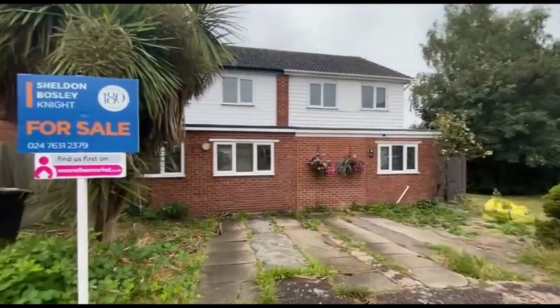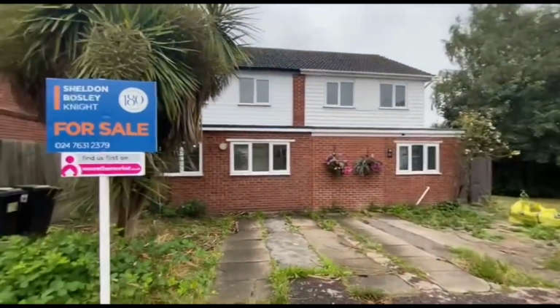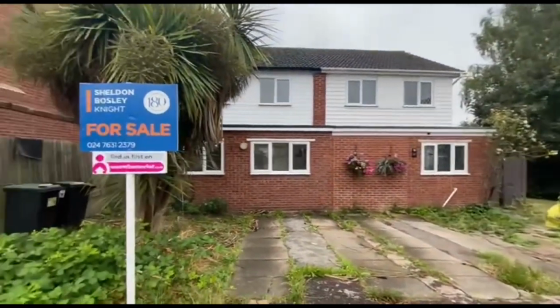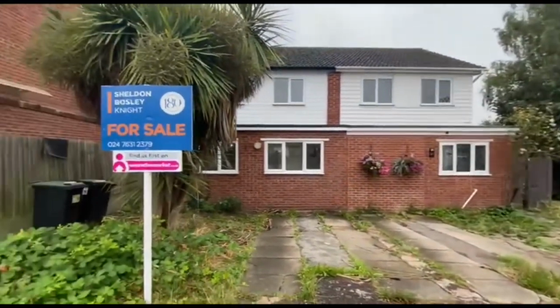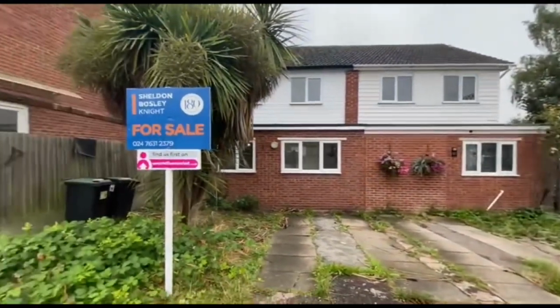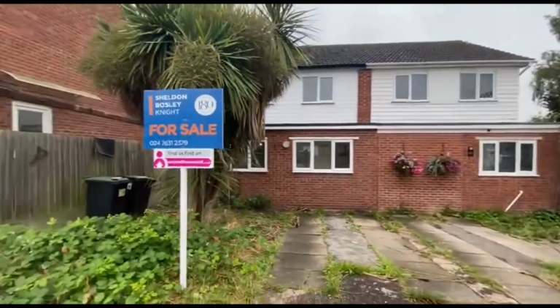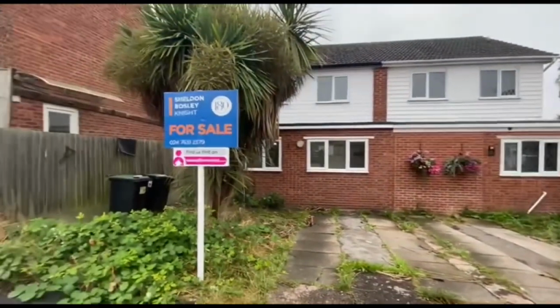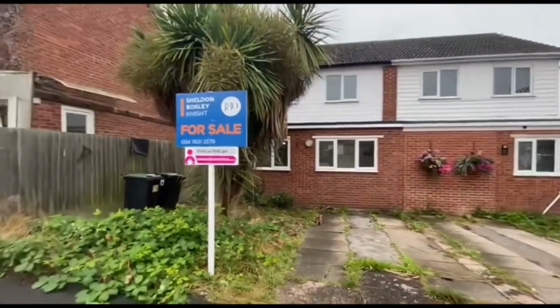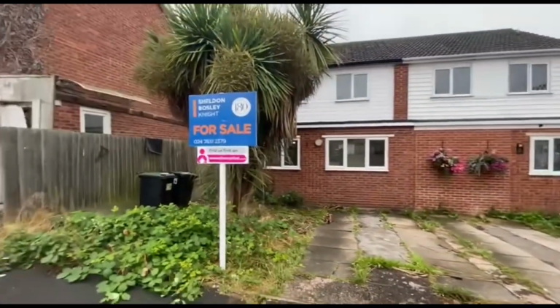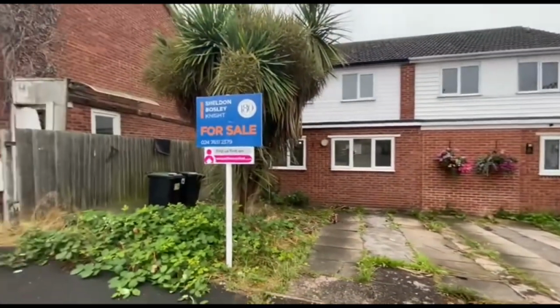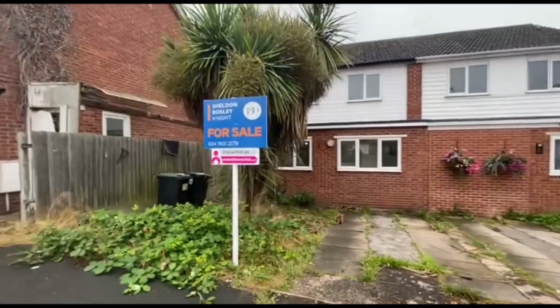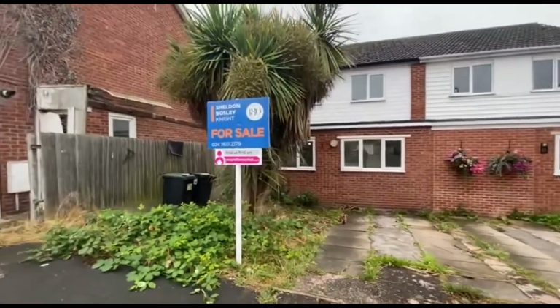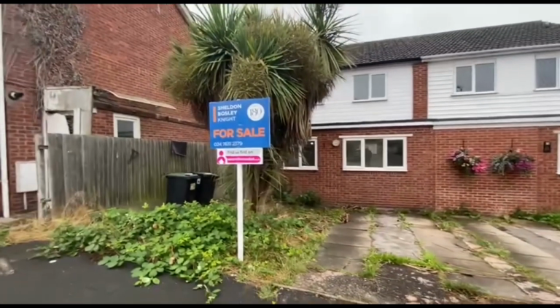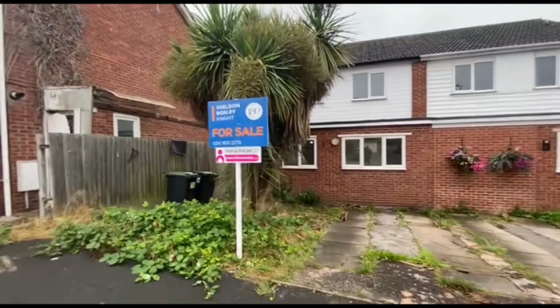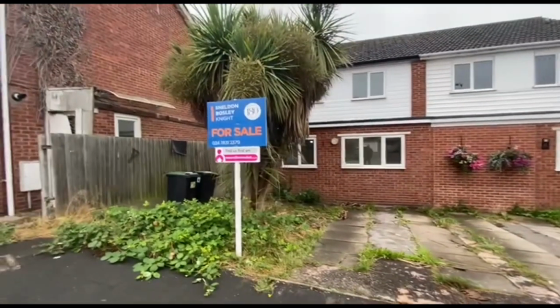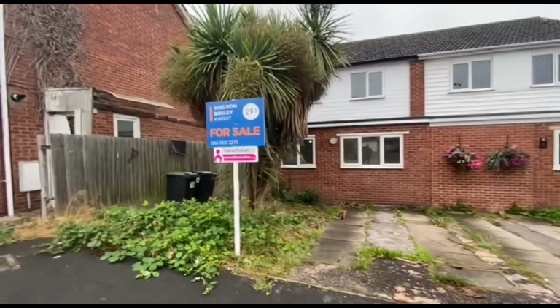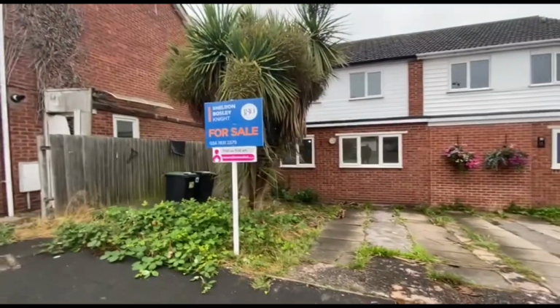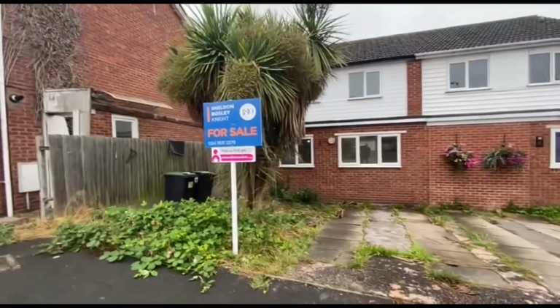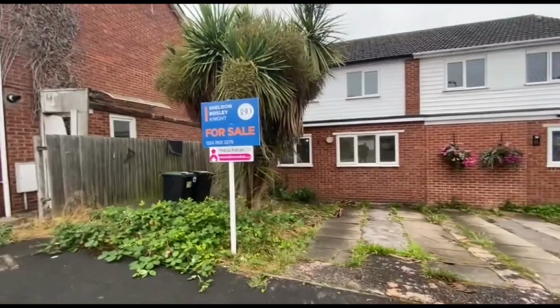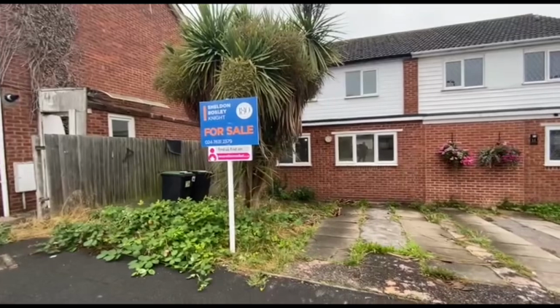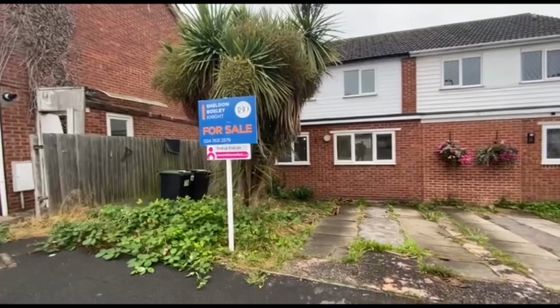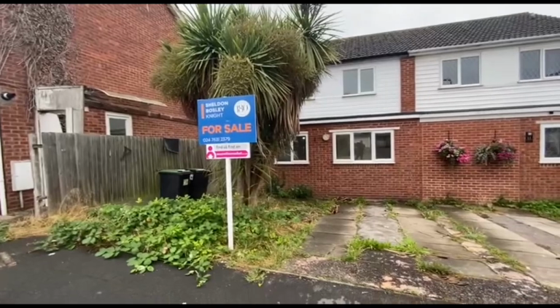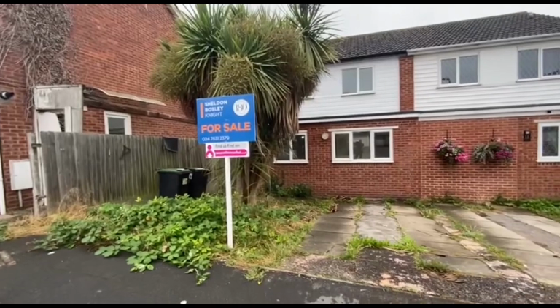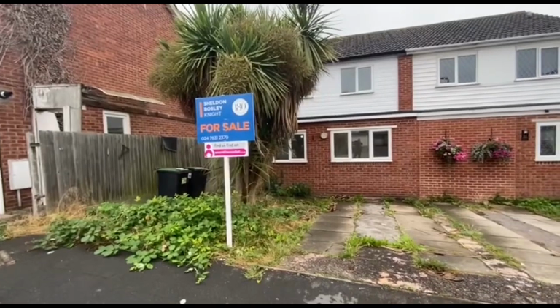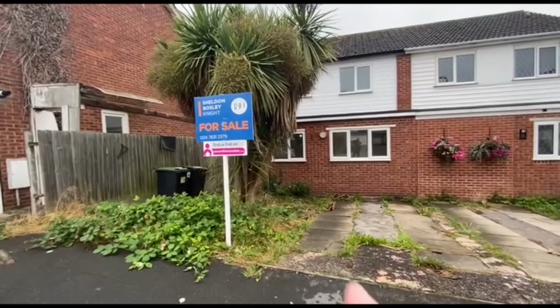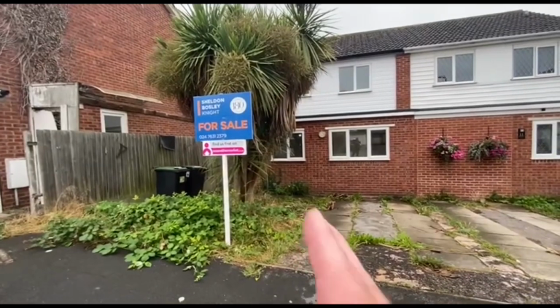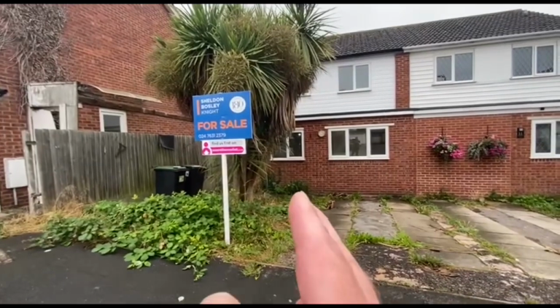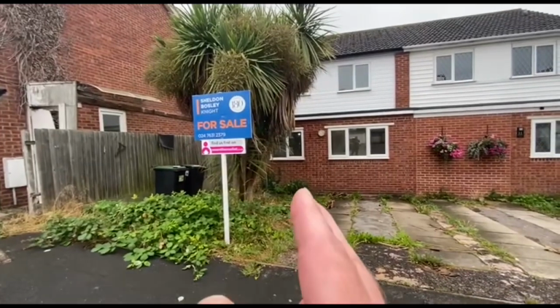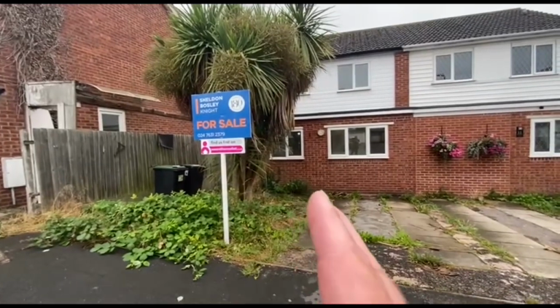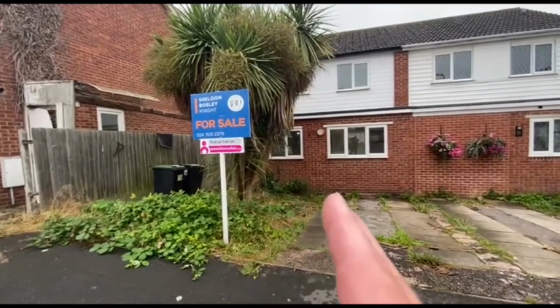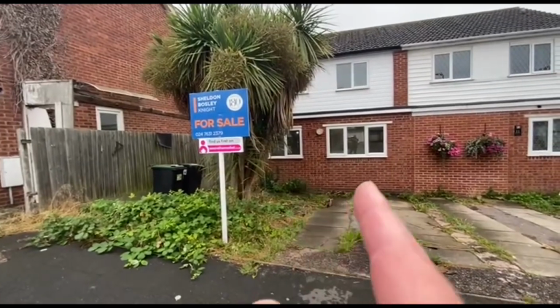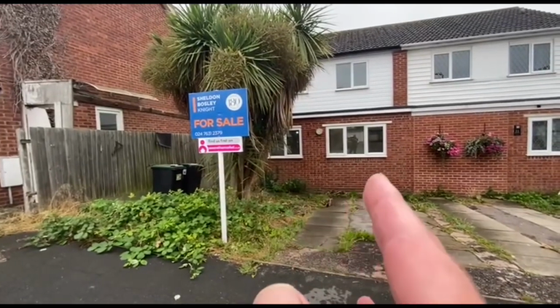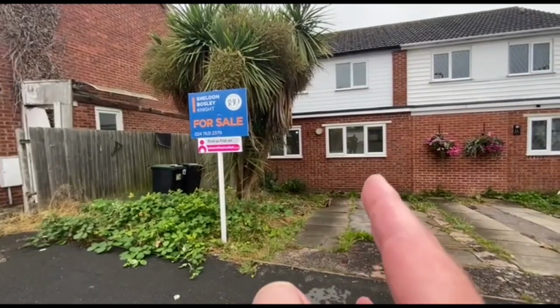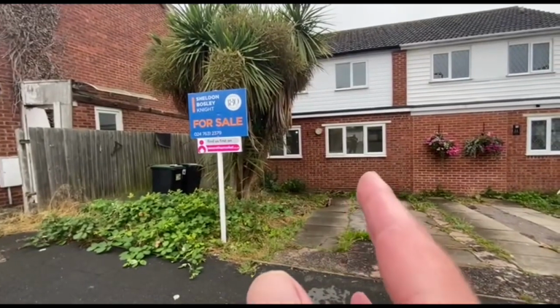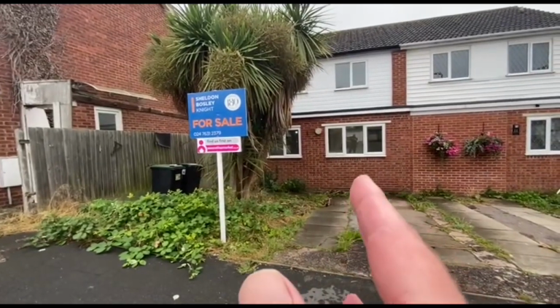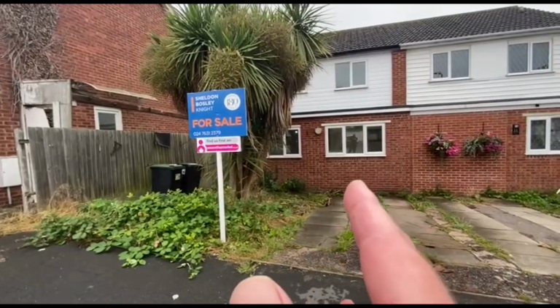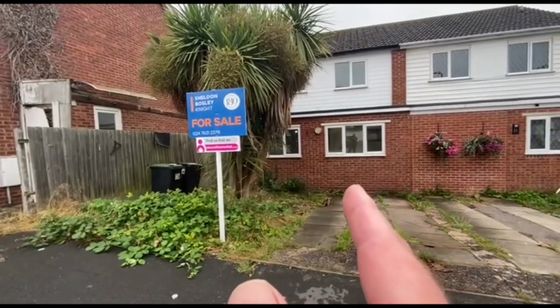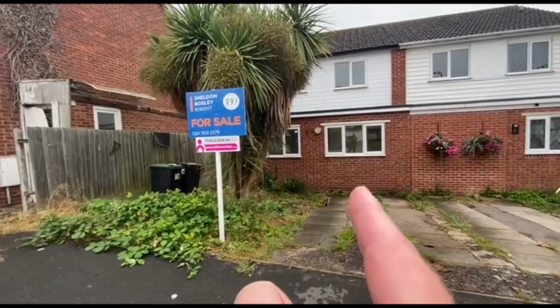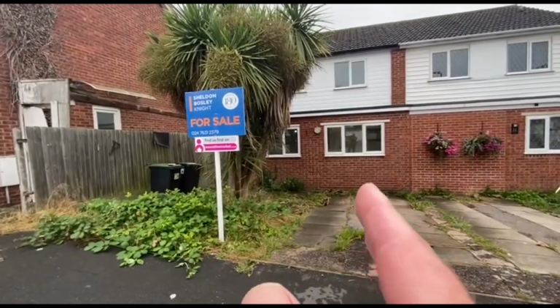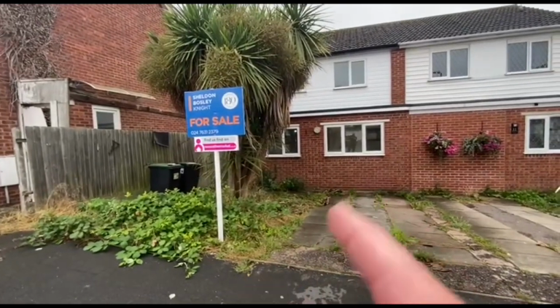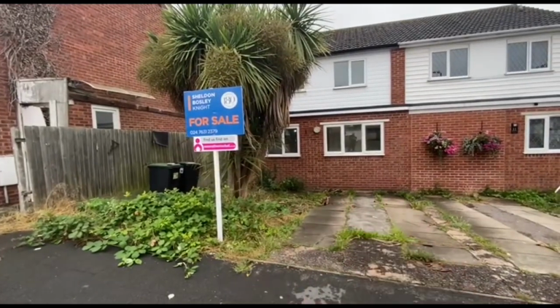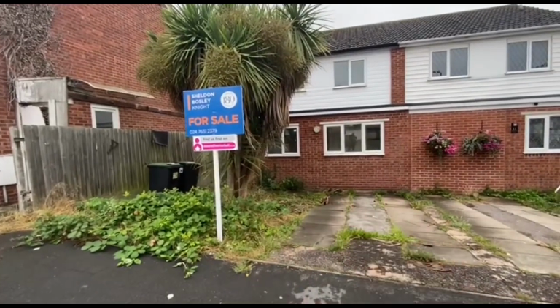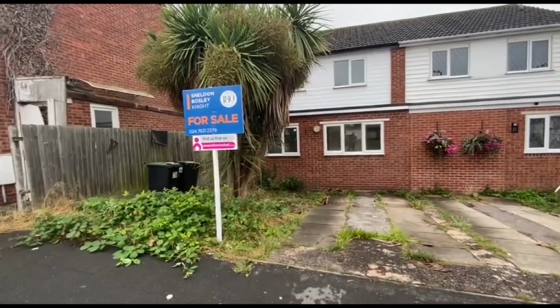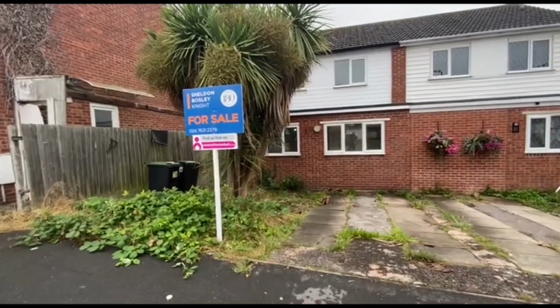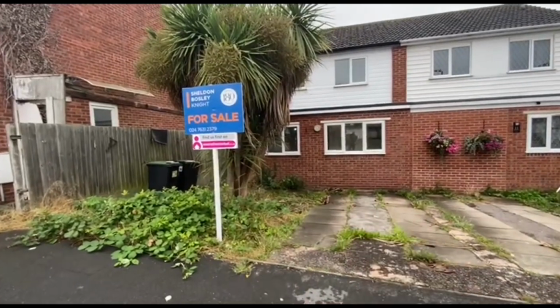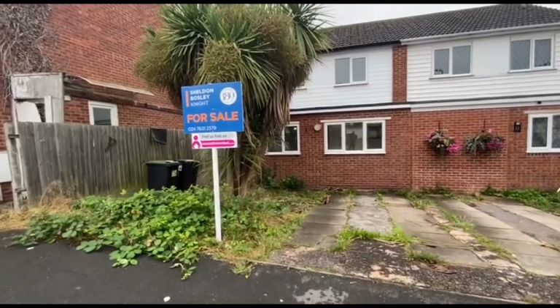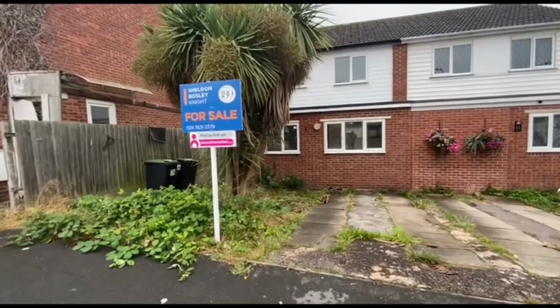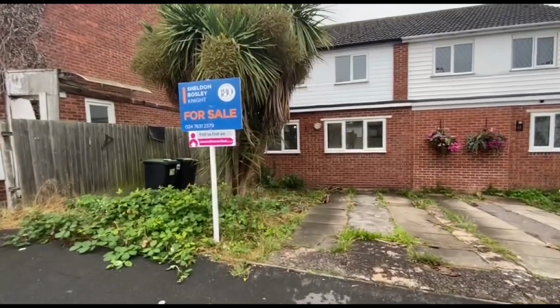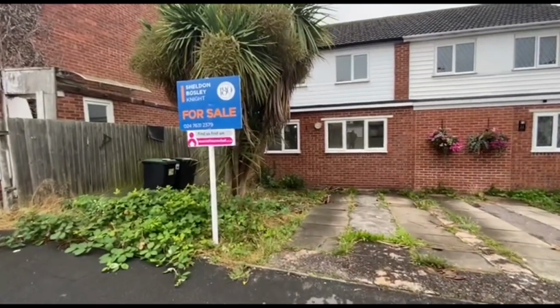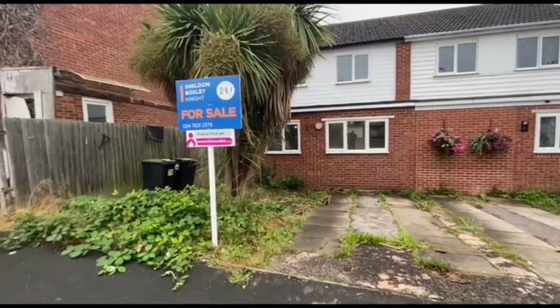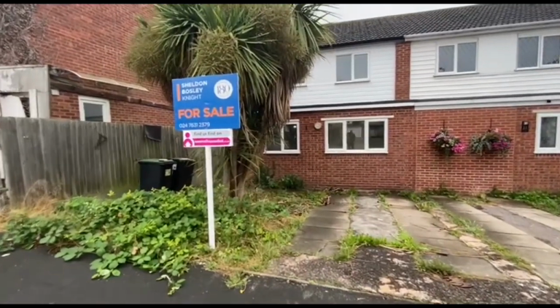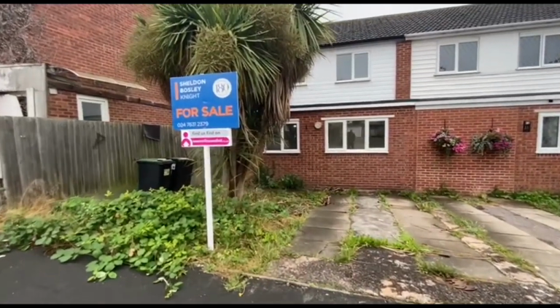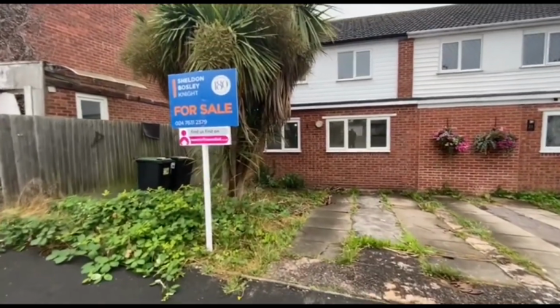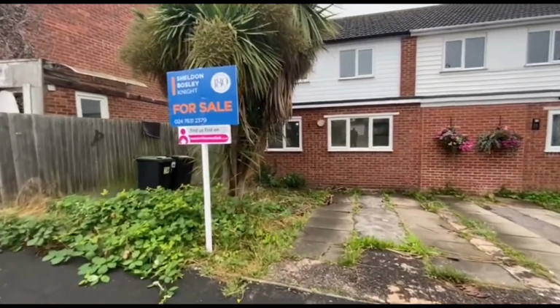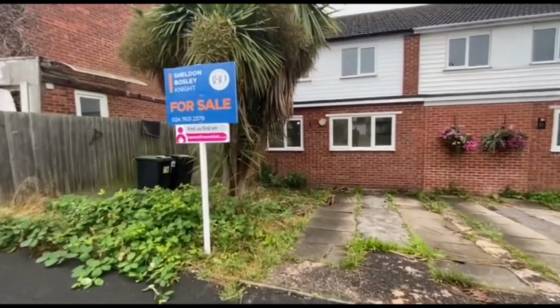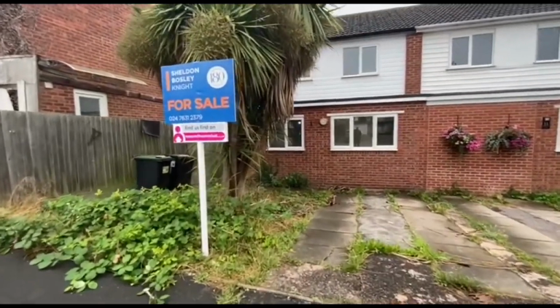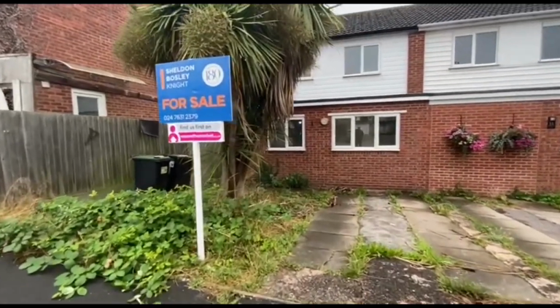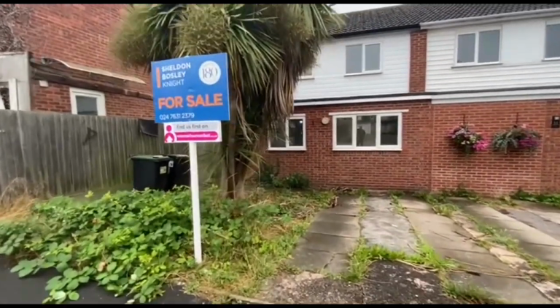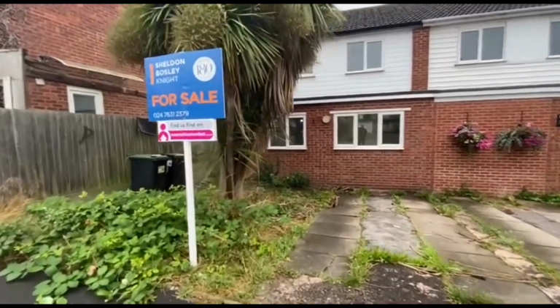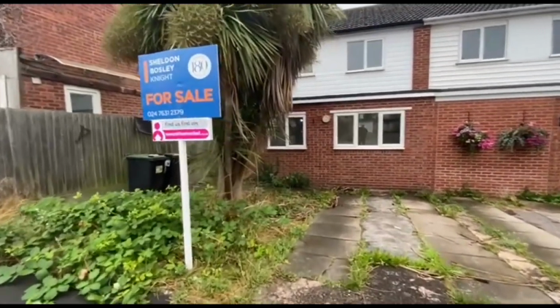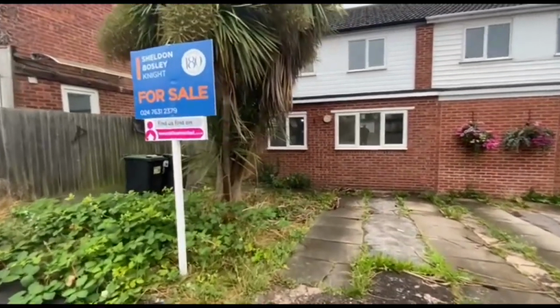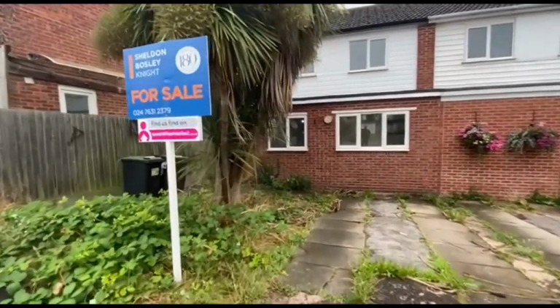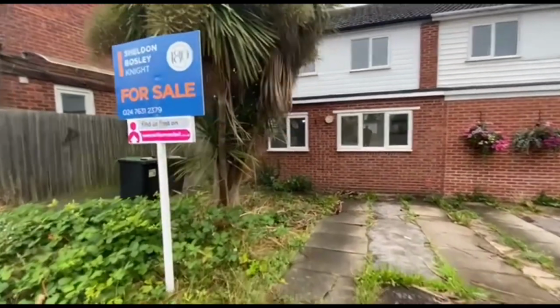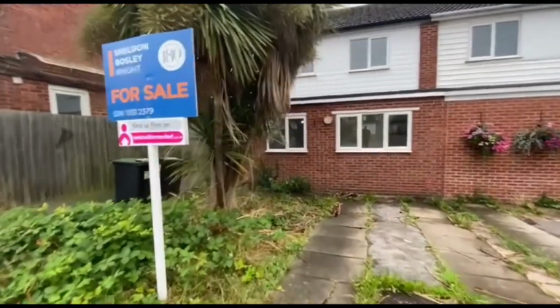This is the house in question. As you can see, the former garage has been converted and makes a larger kitchen, as we'll see in a moment.